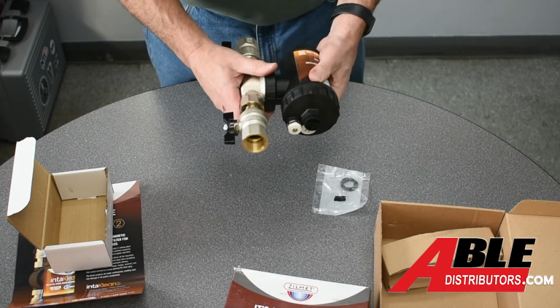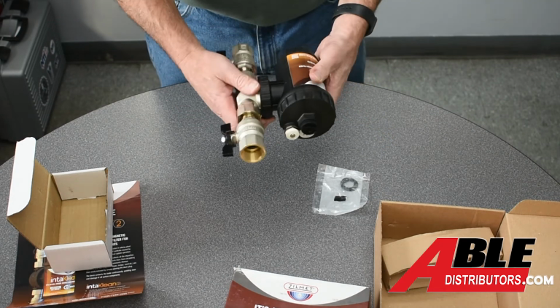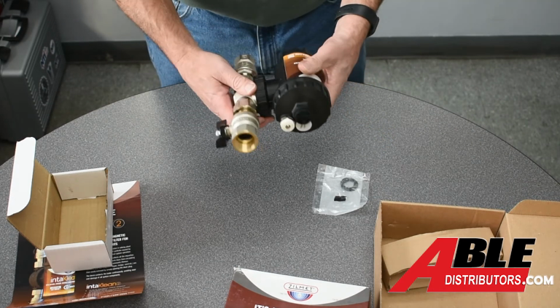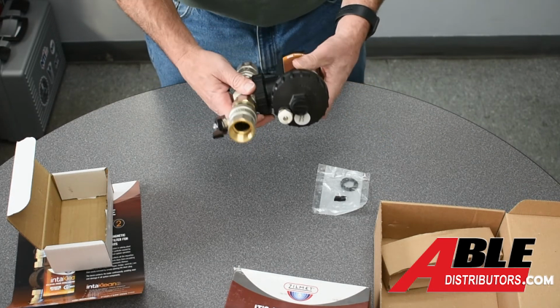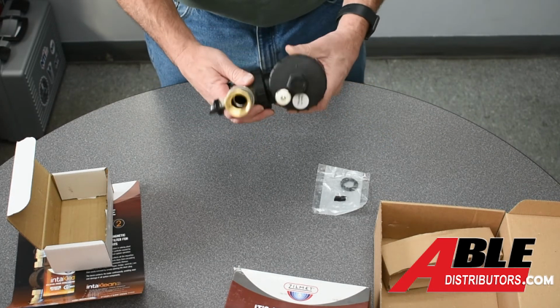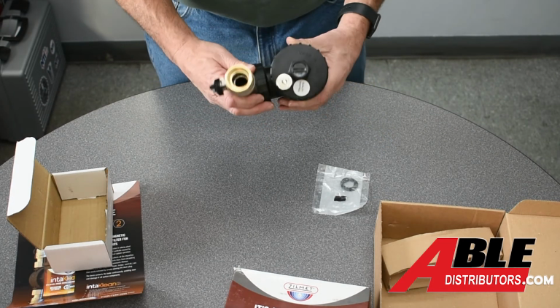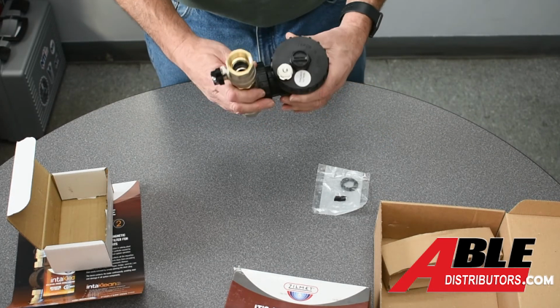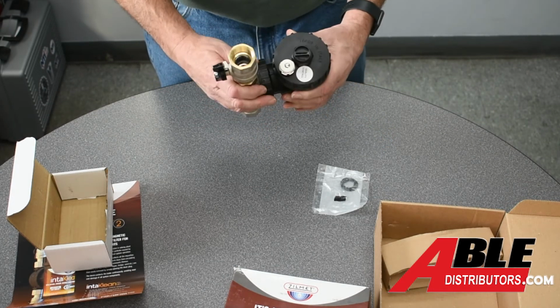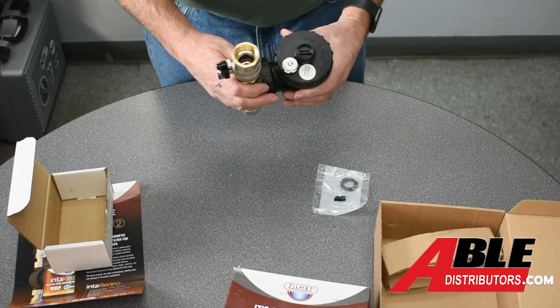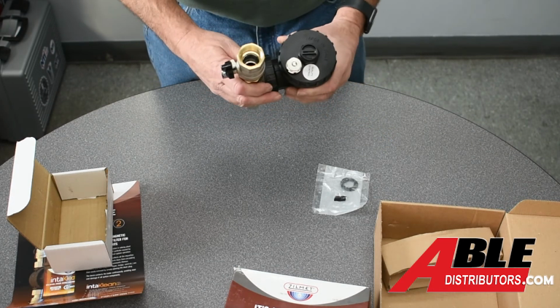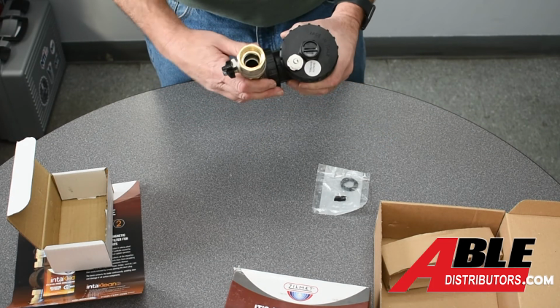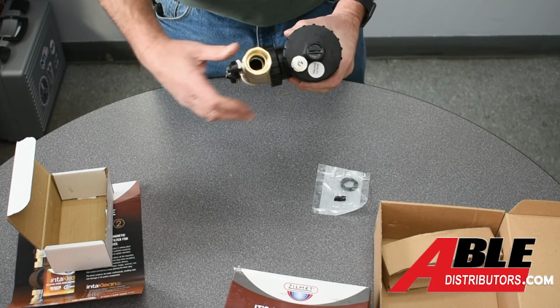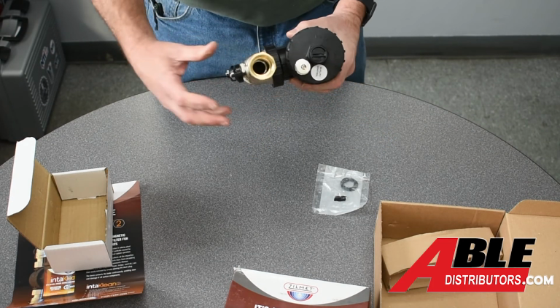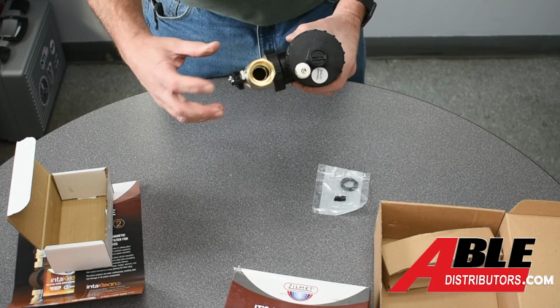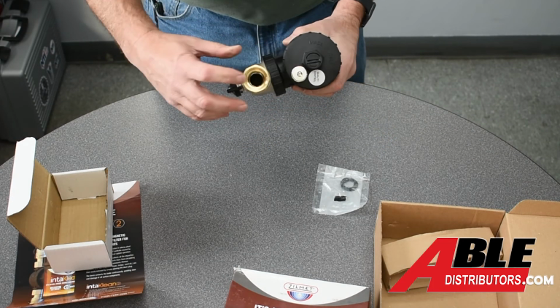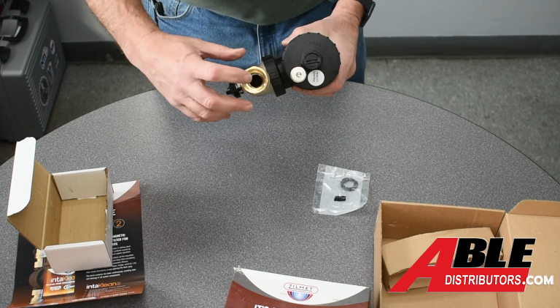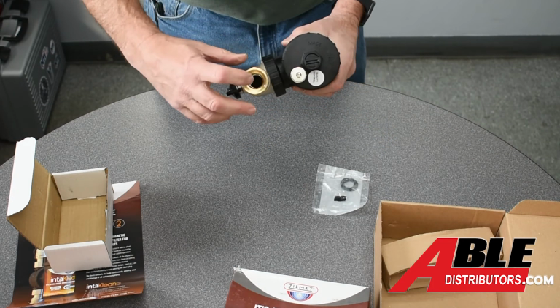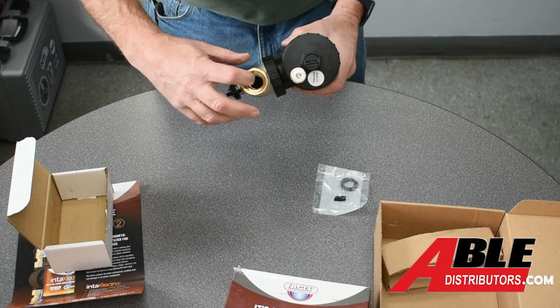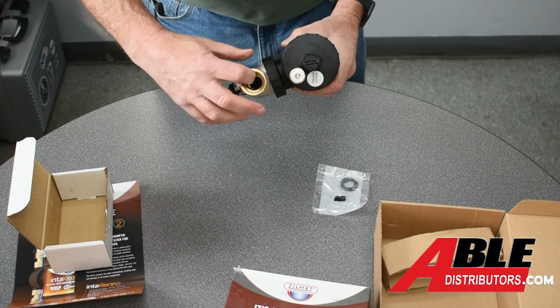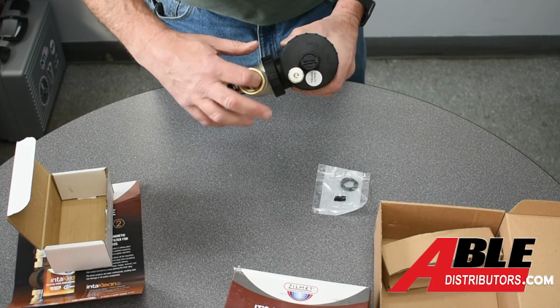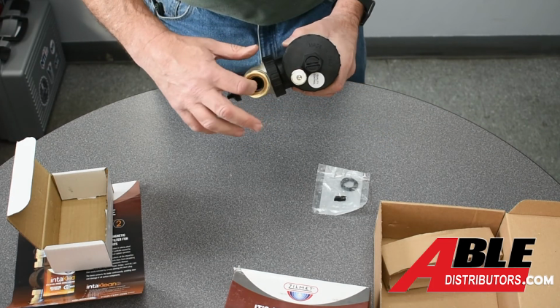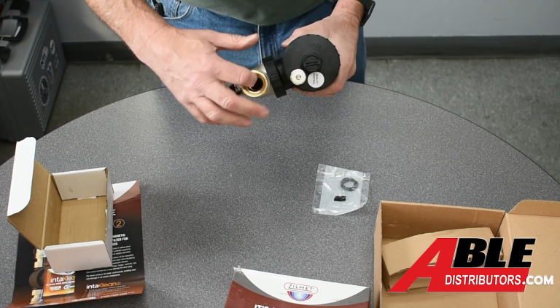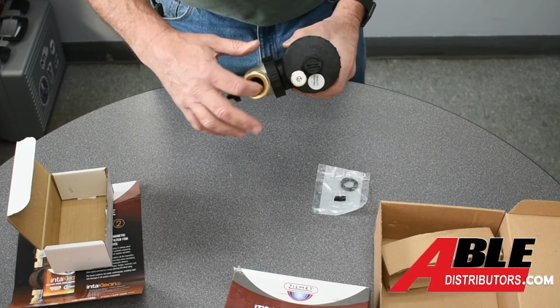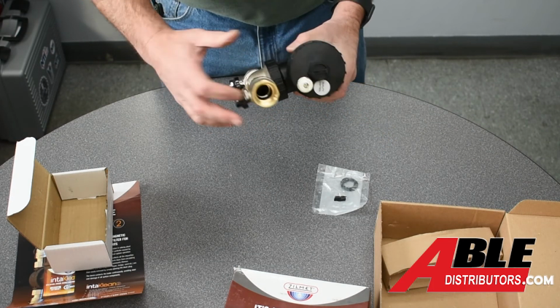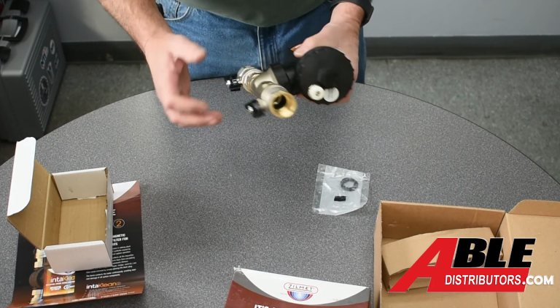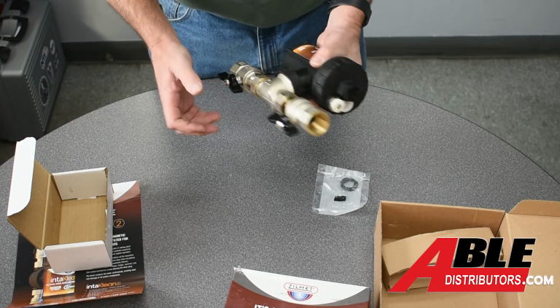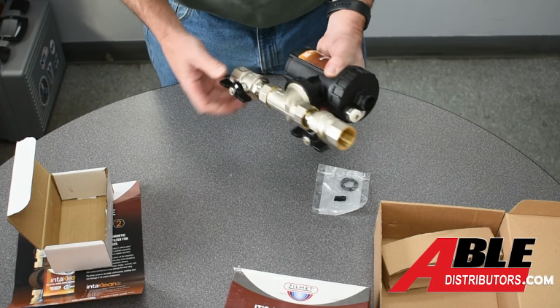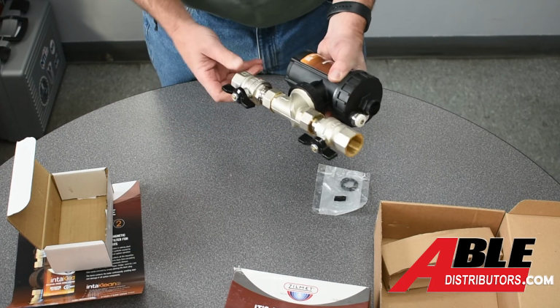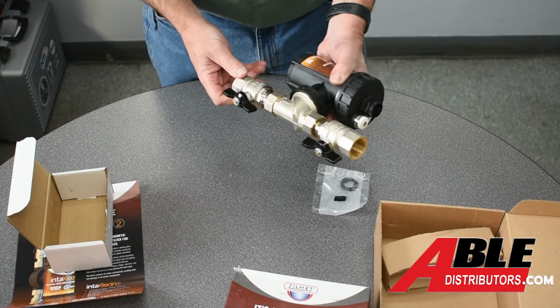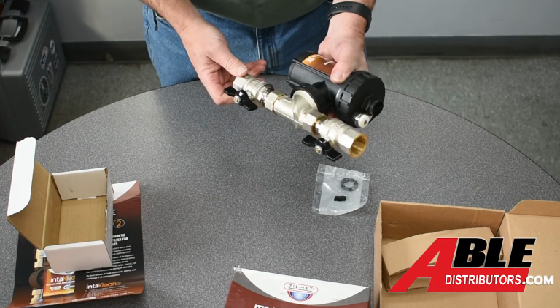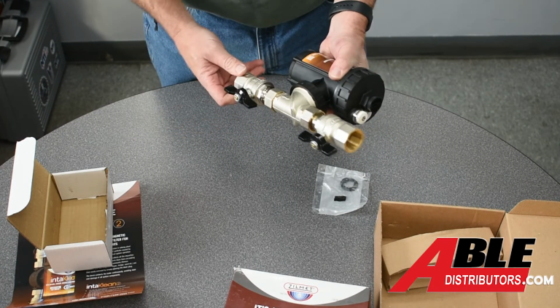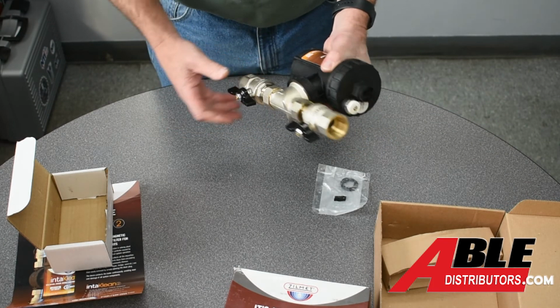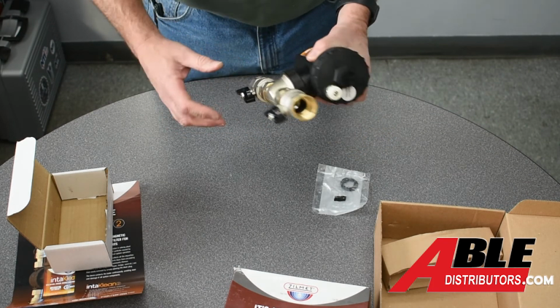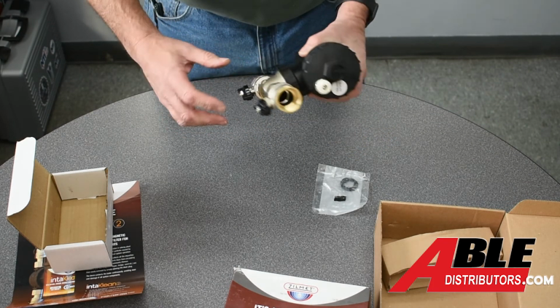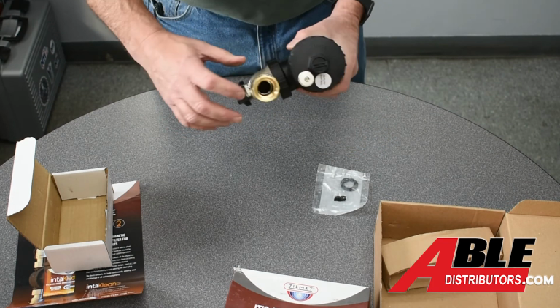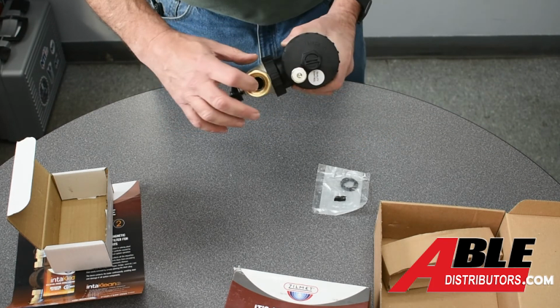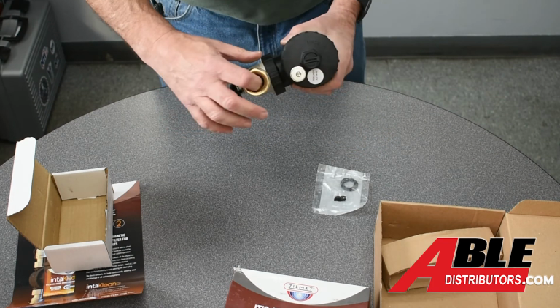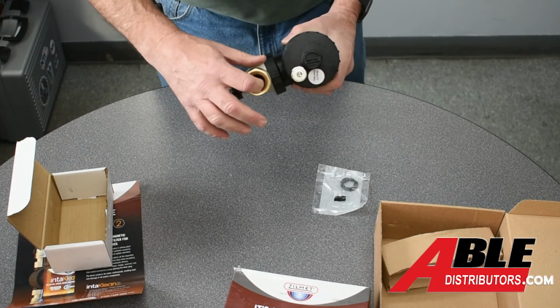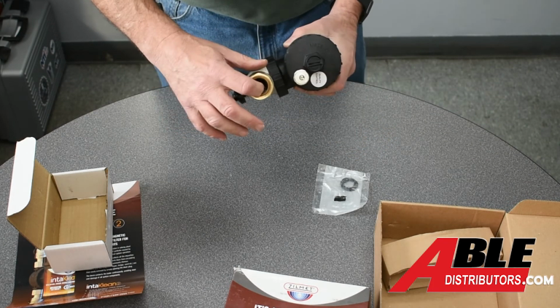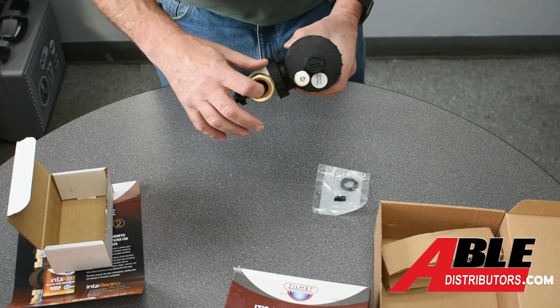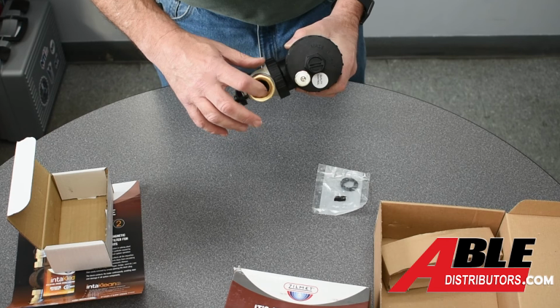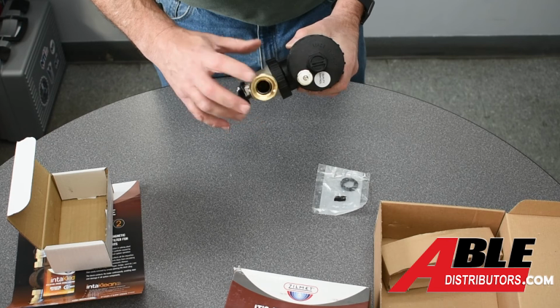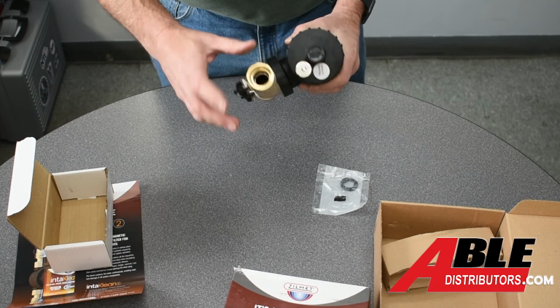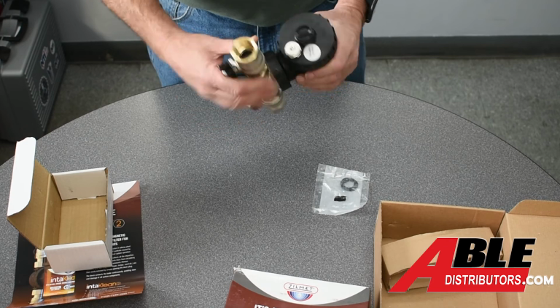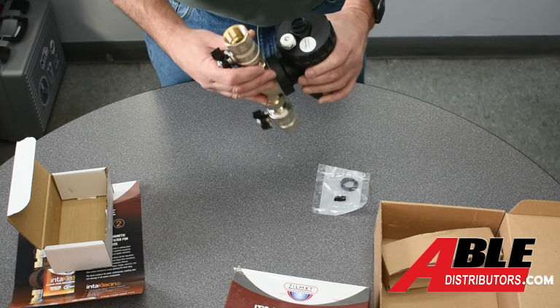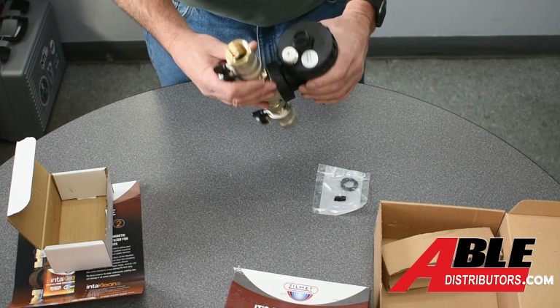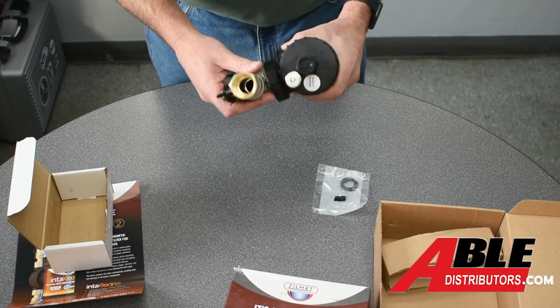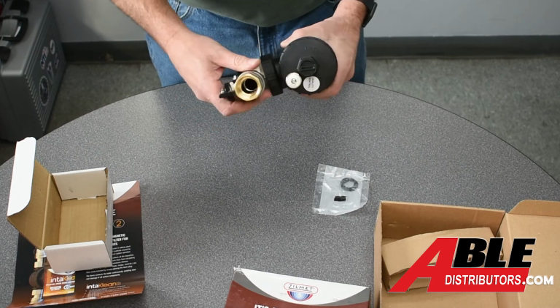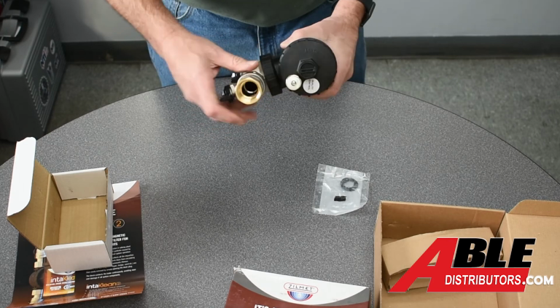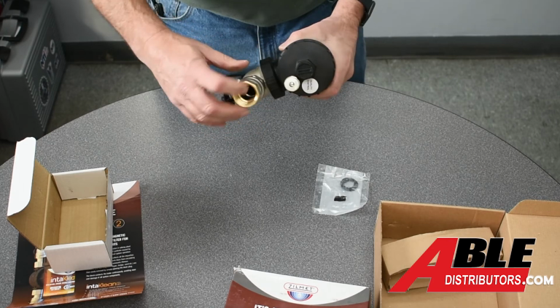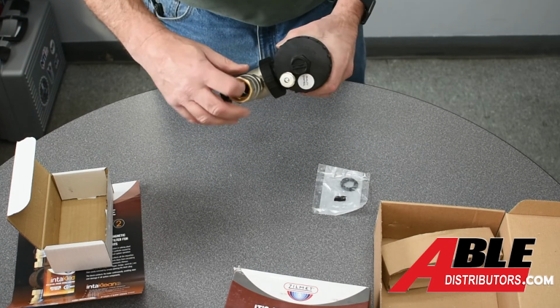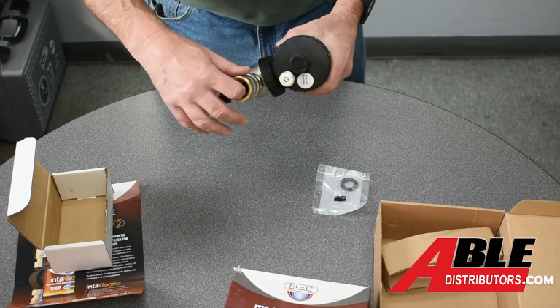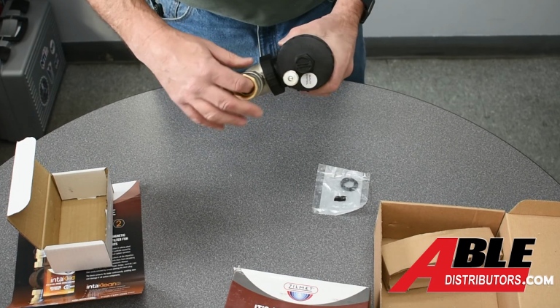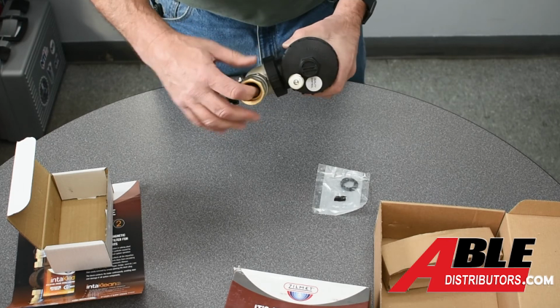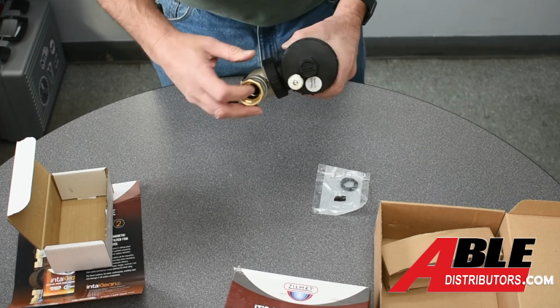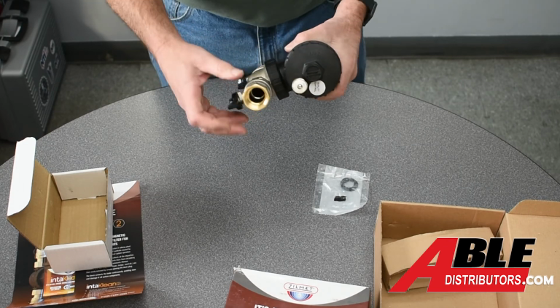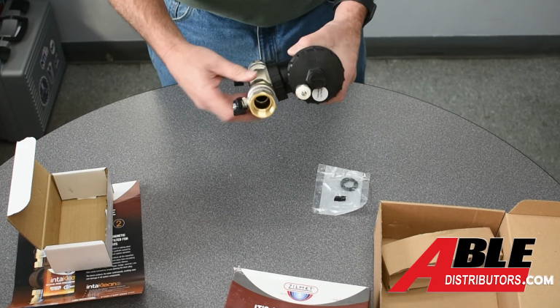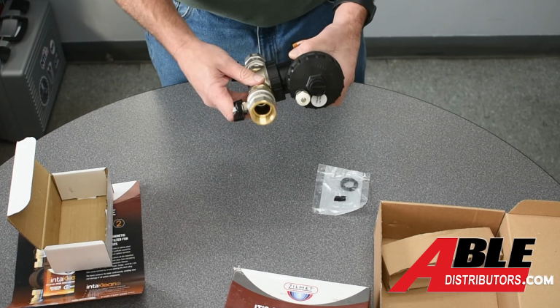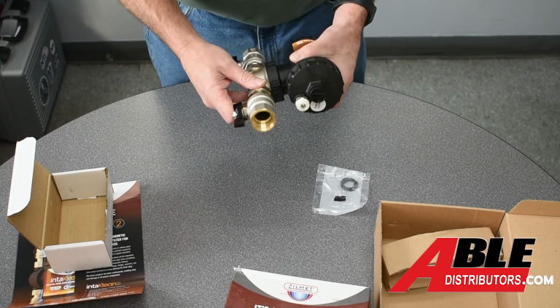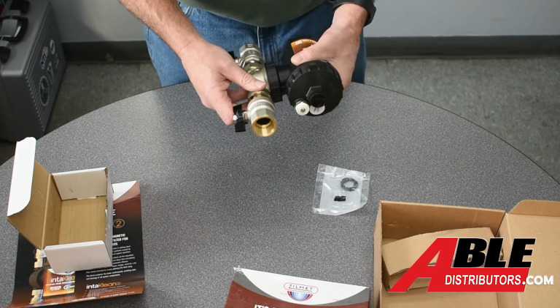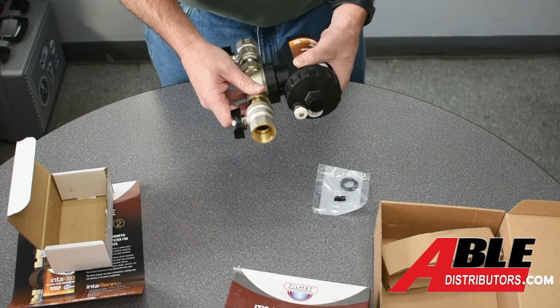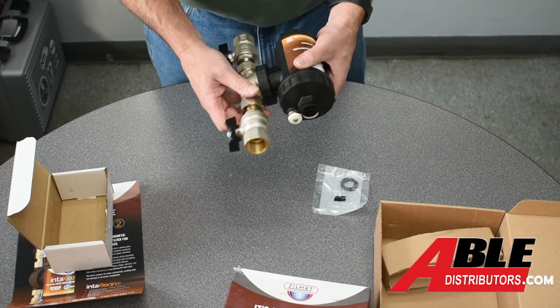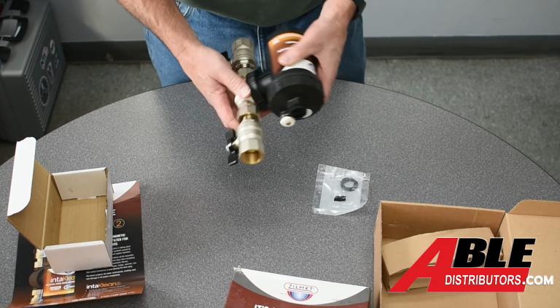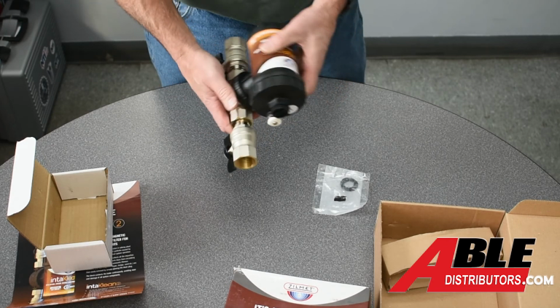That's what's in the box. Again, we have it threaded only. This is an inch, and we also have an inch and a quarter. There you go.